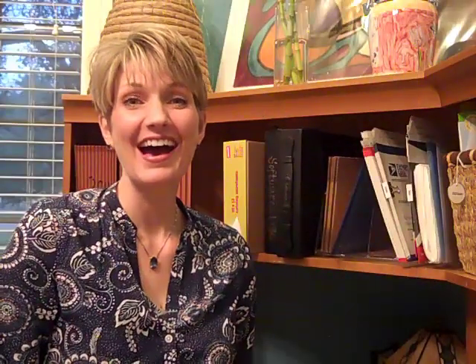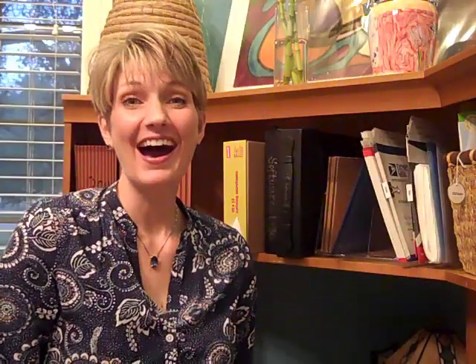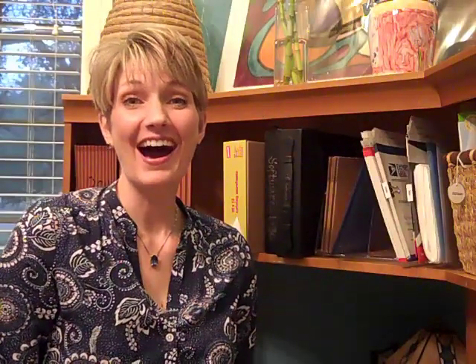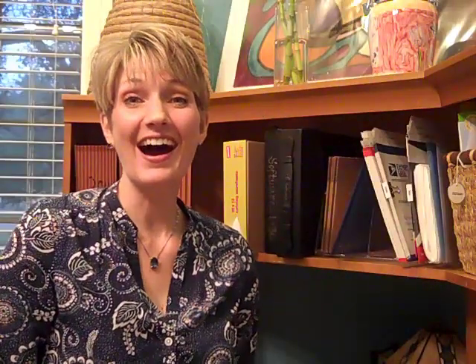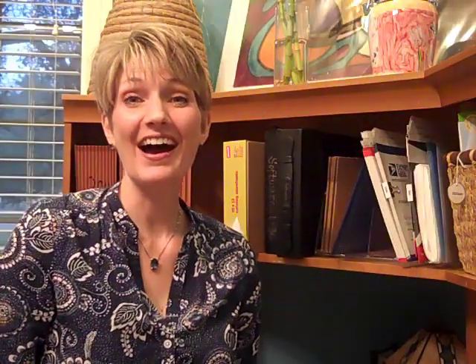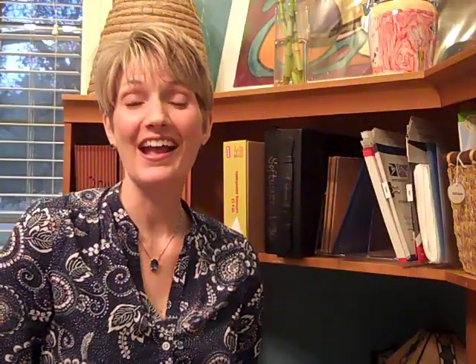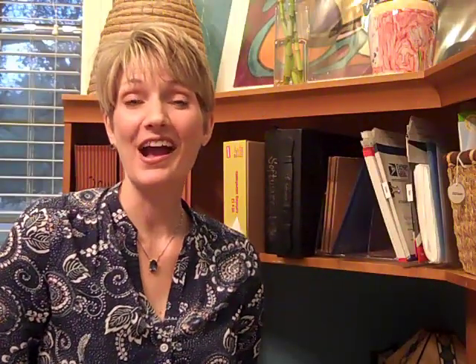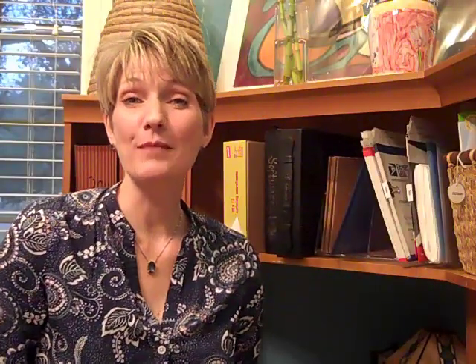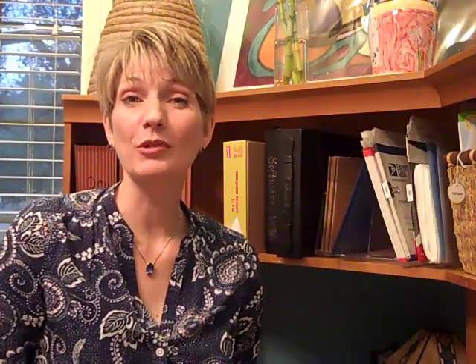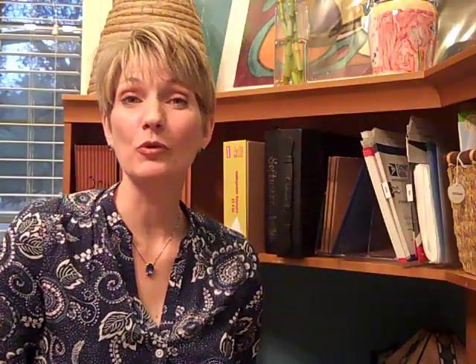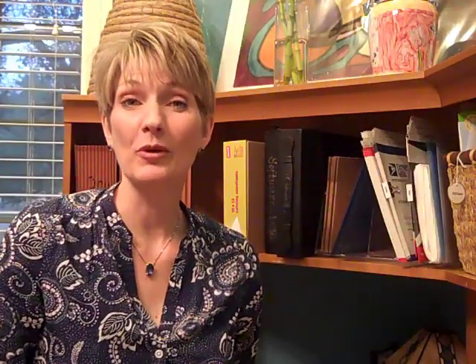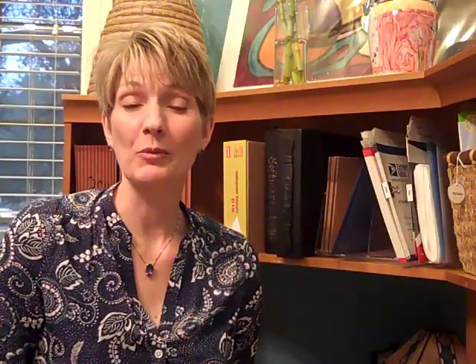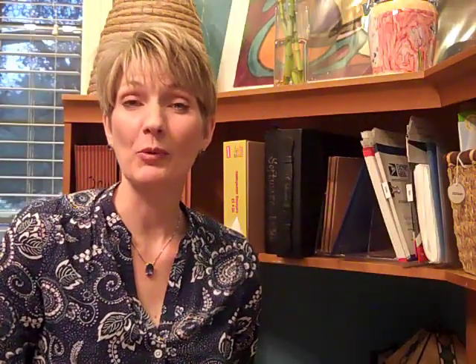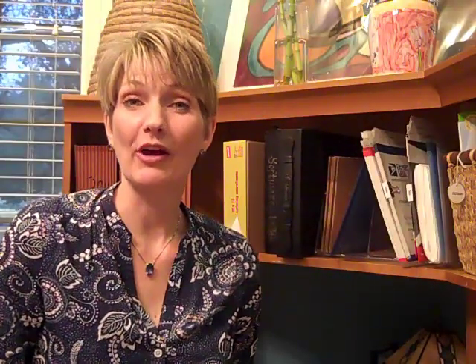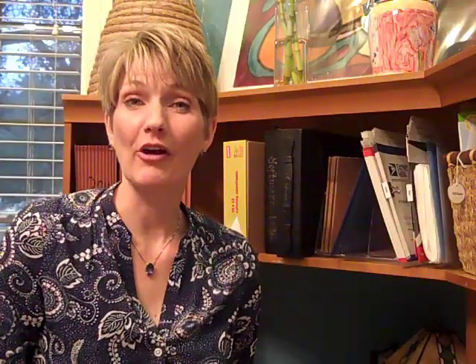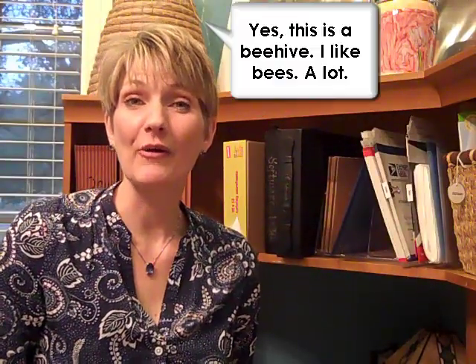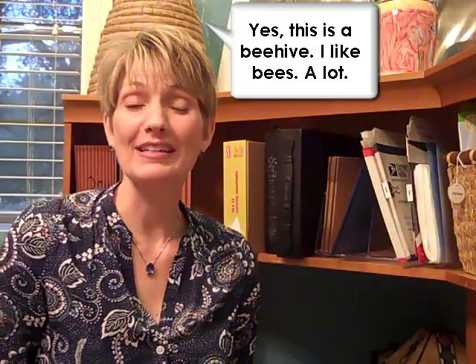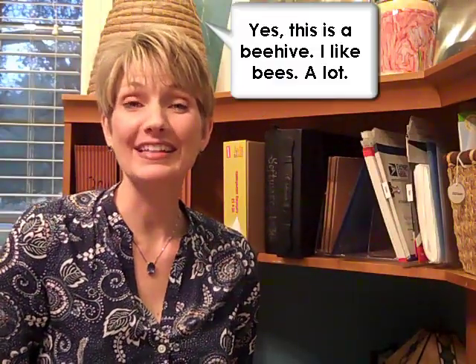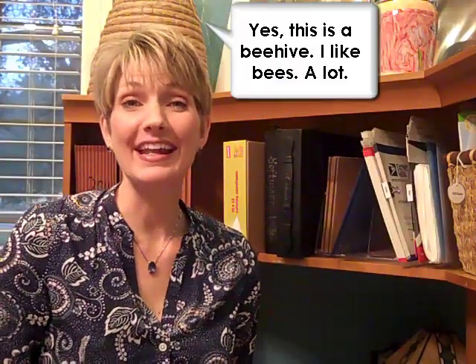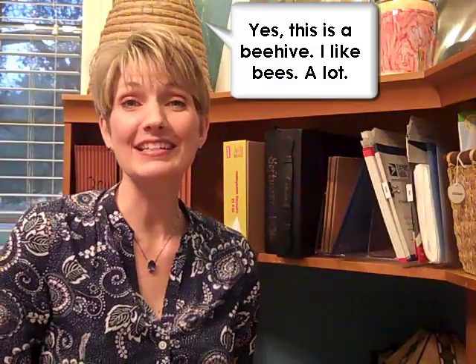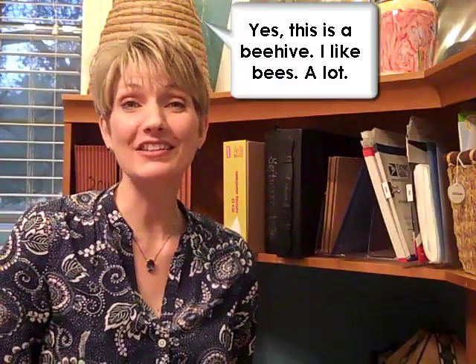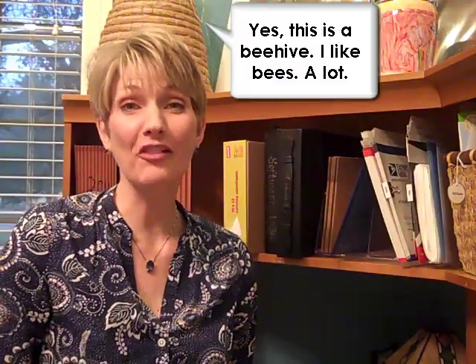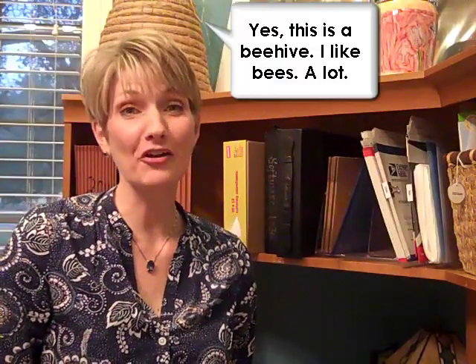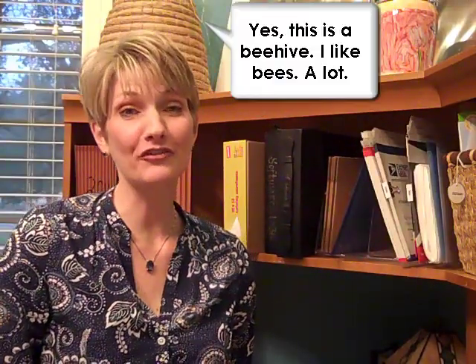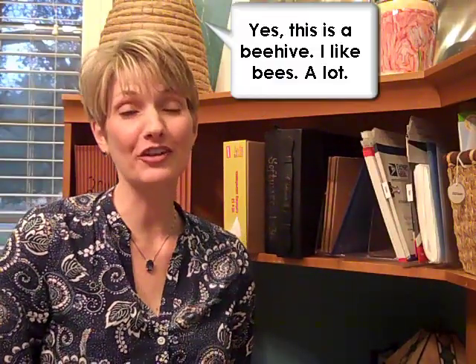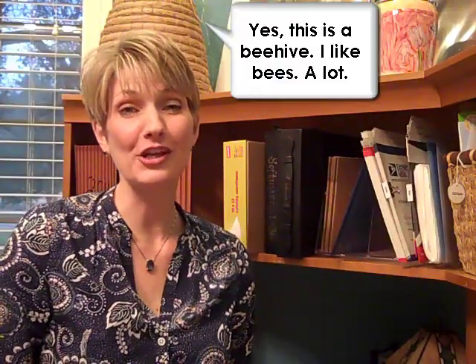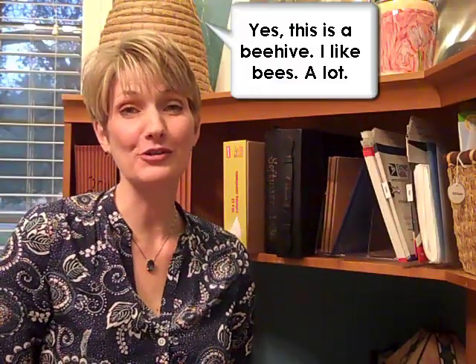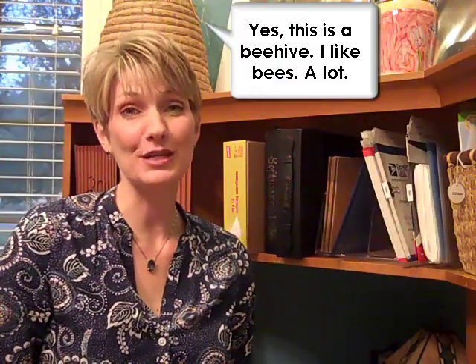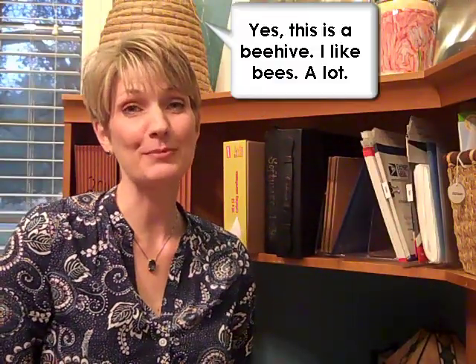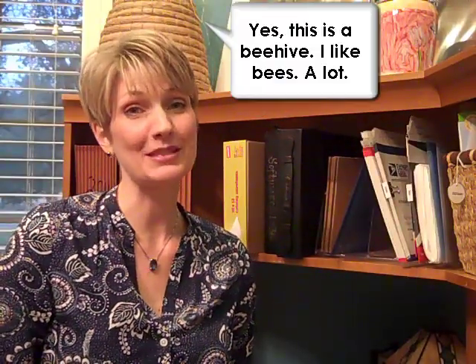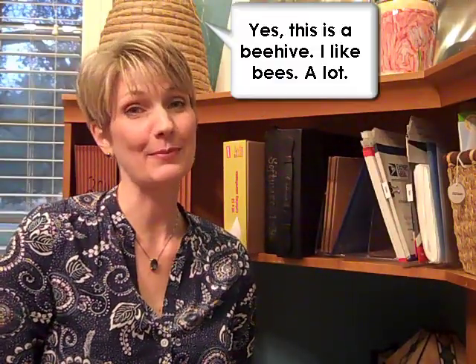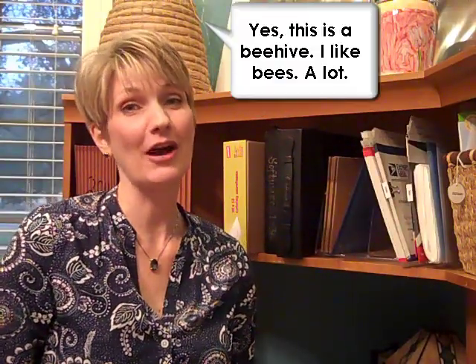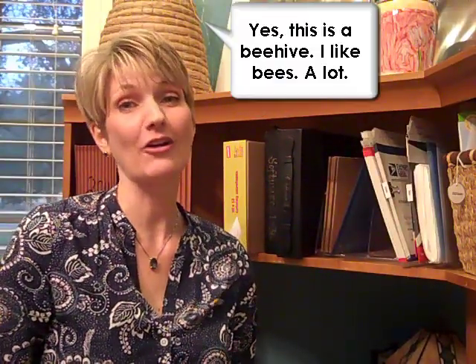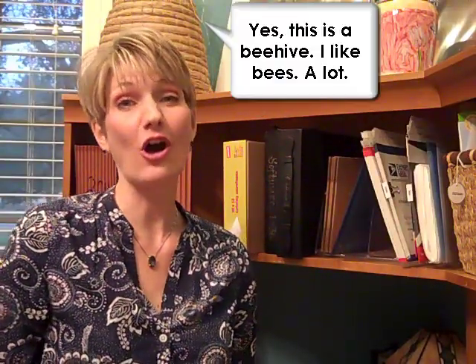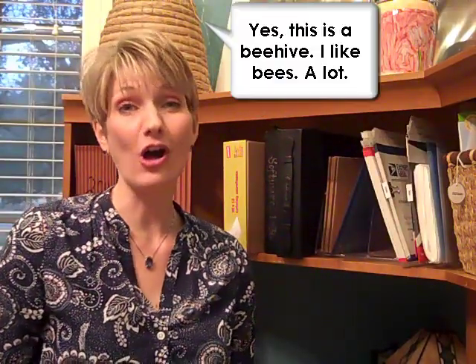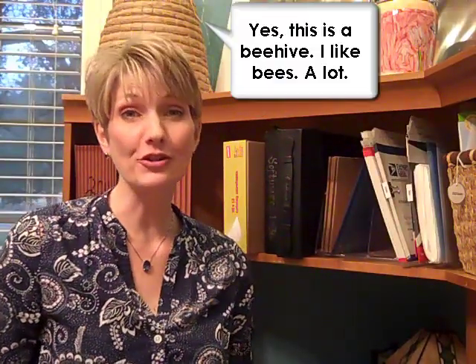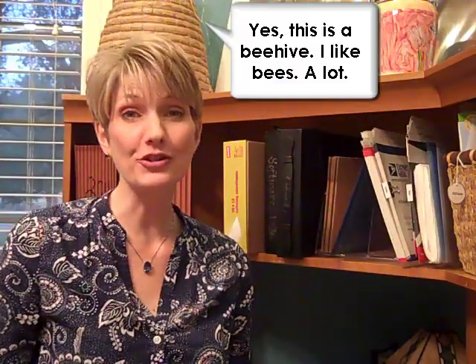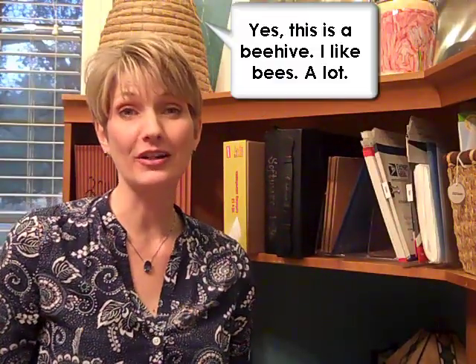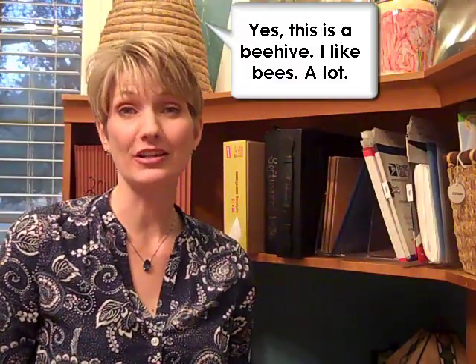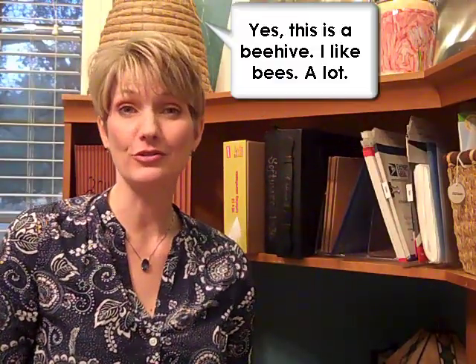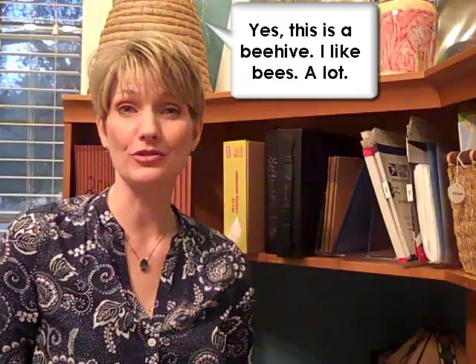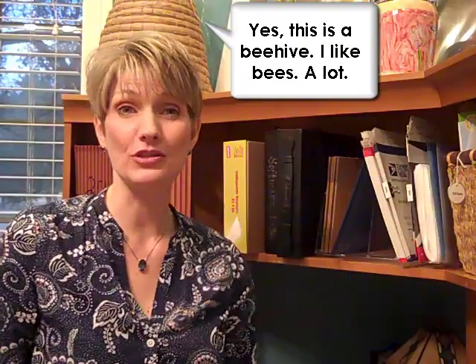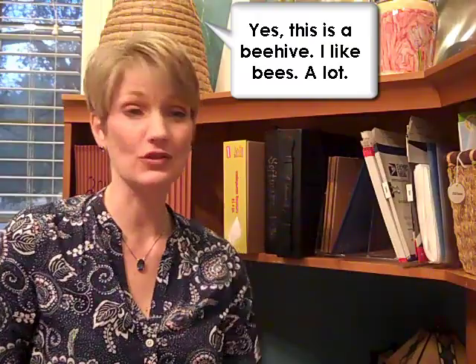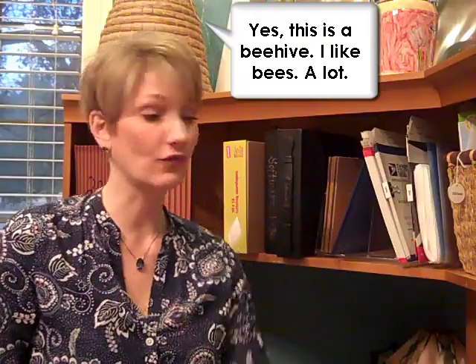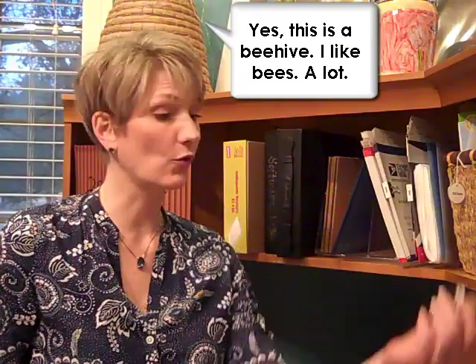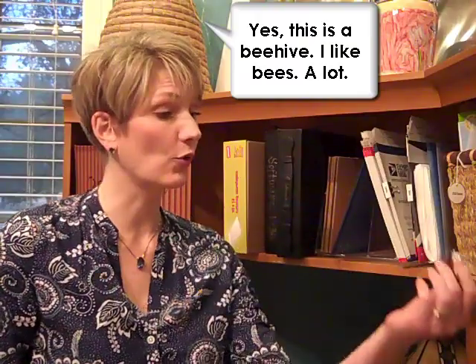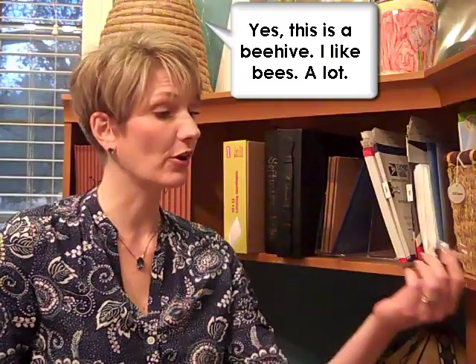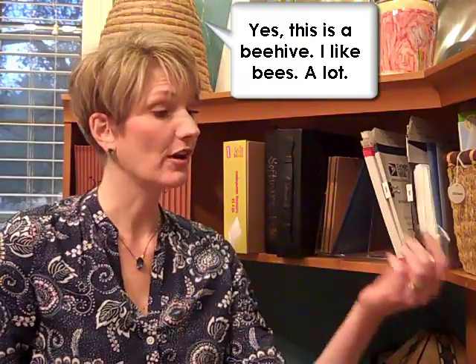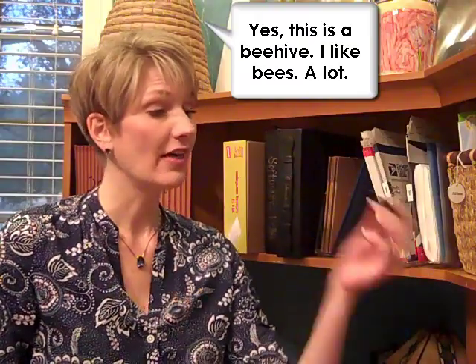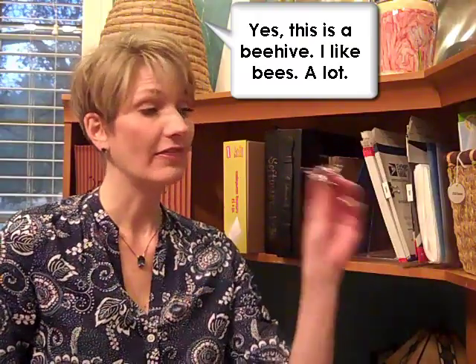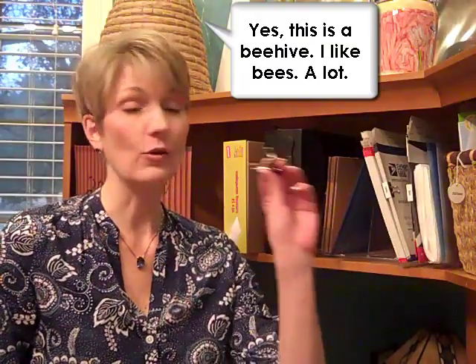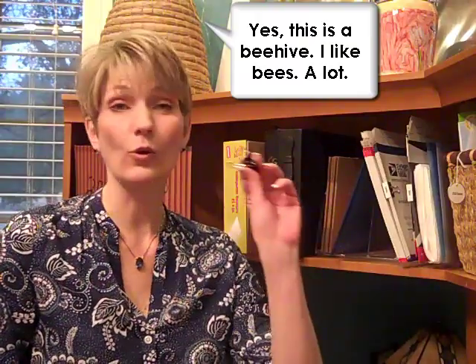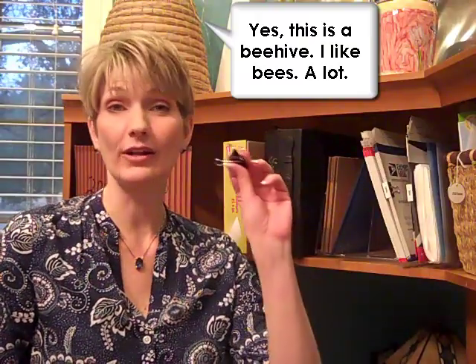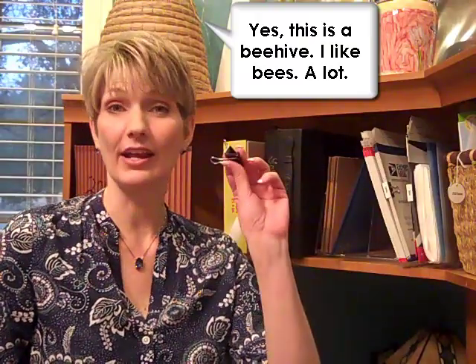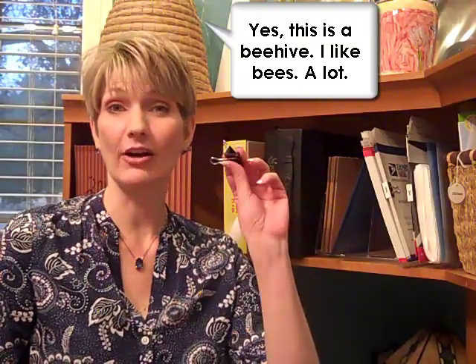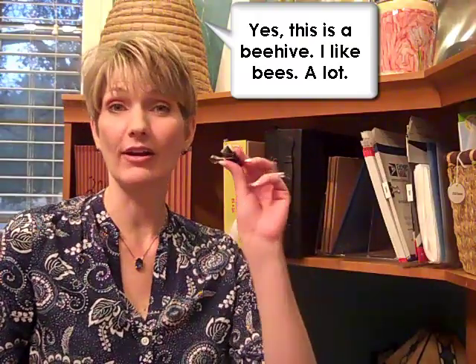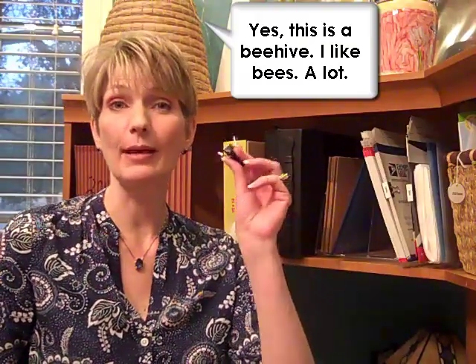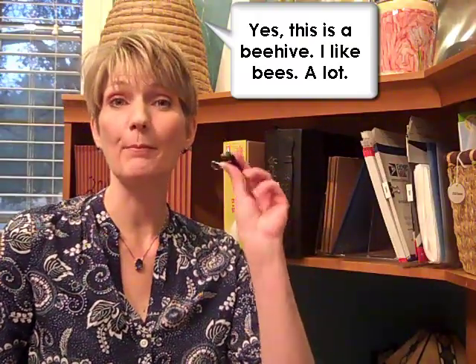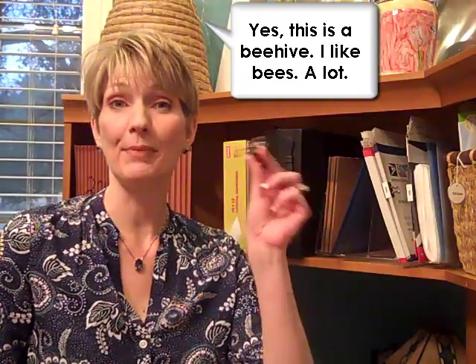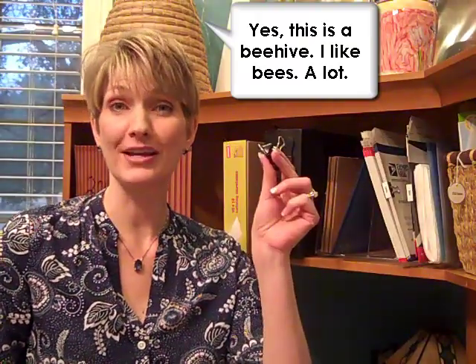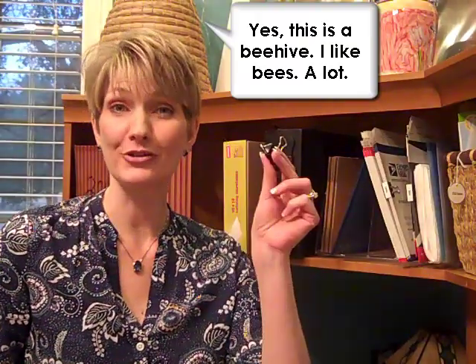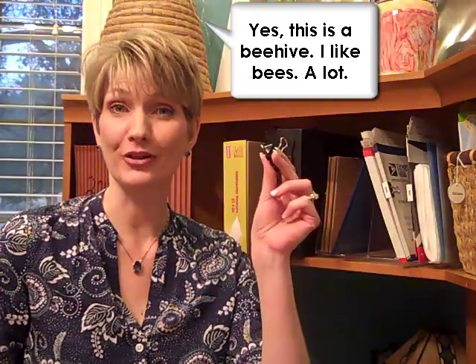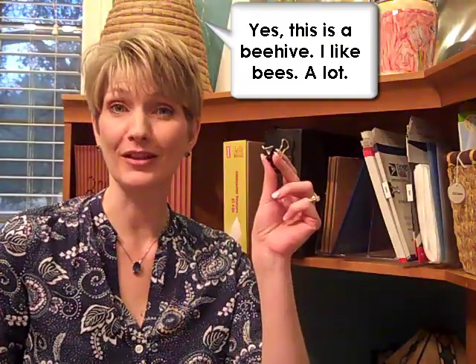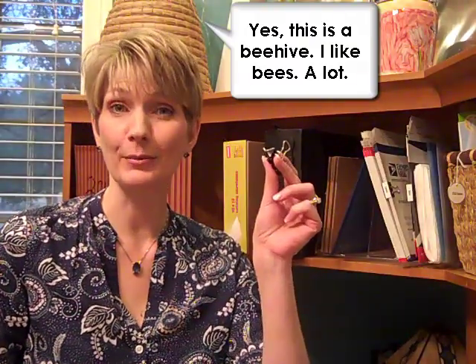Hi, I'm Lori Marrero and today's Clutter Video Tip is about alternate uses for the ordinary binder clip.